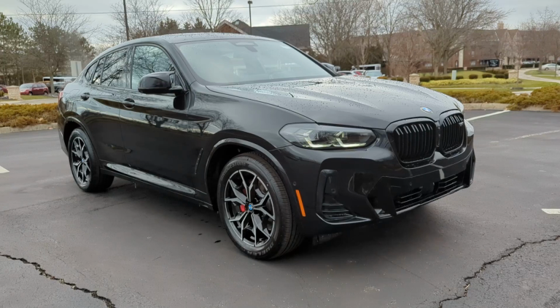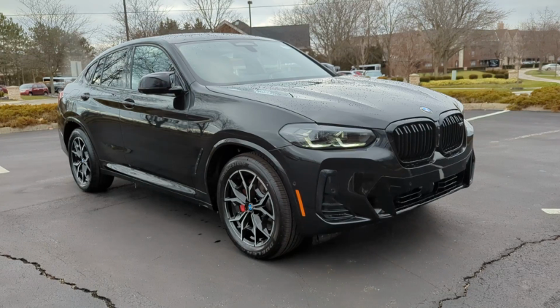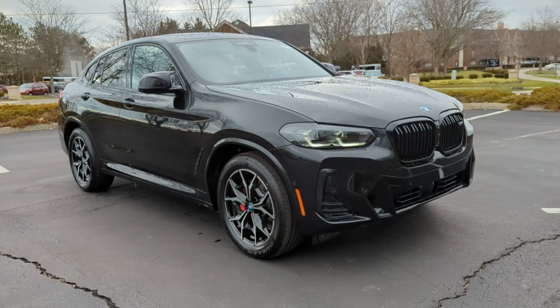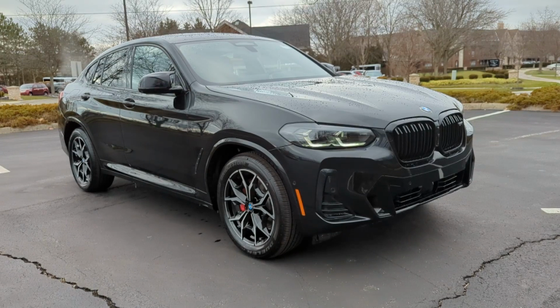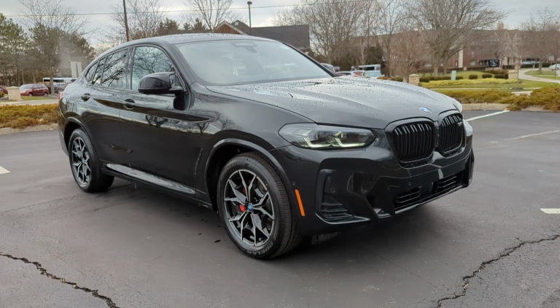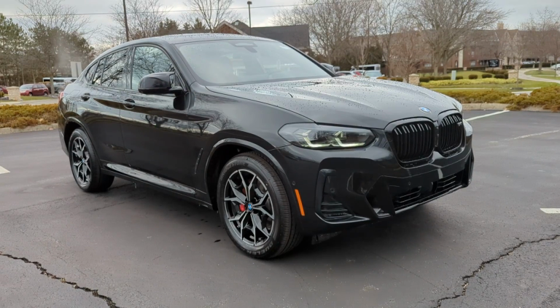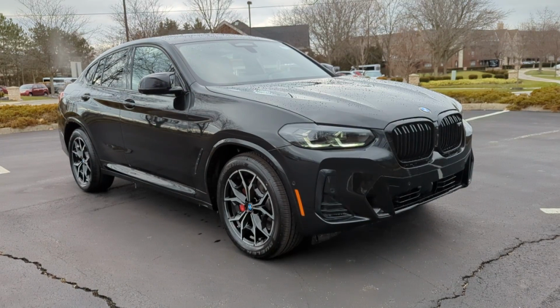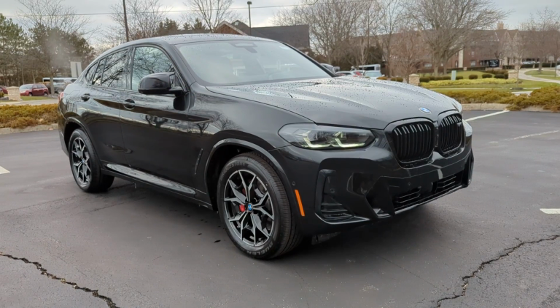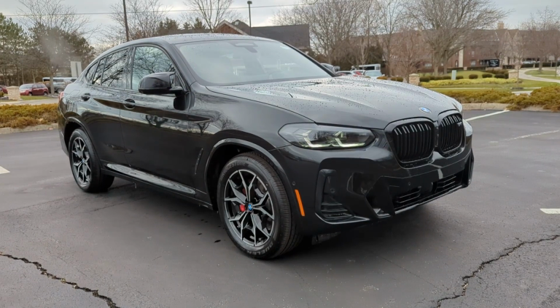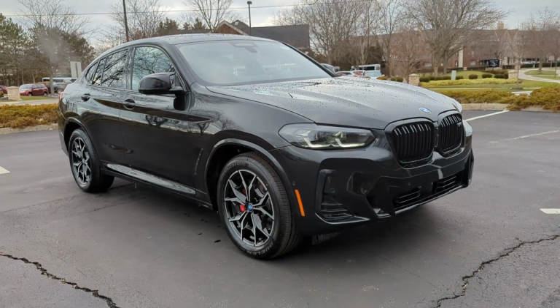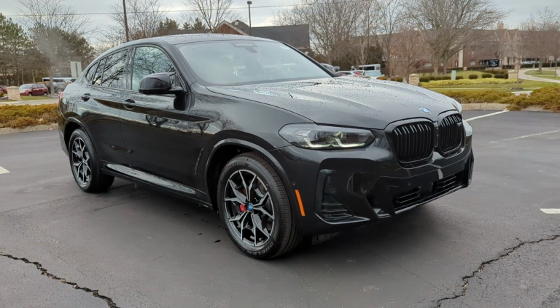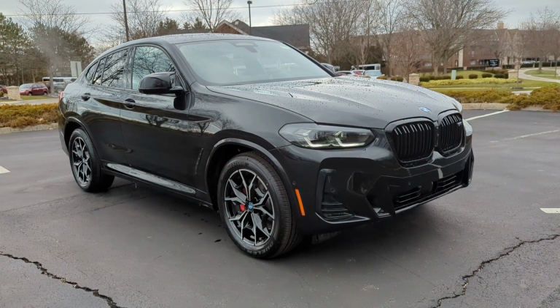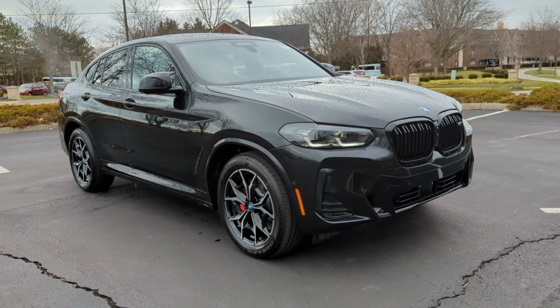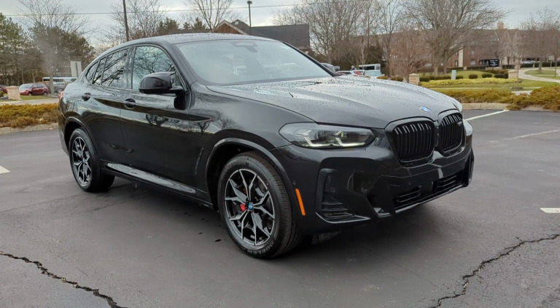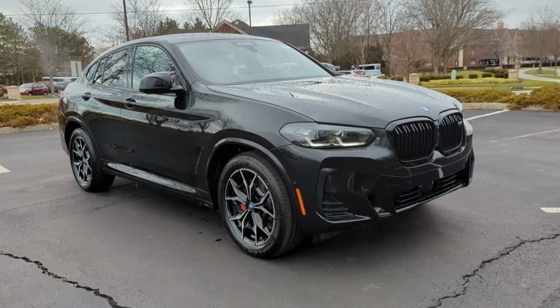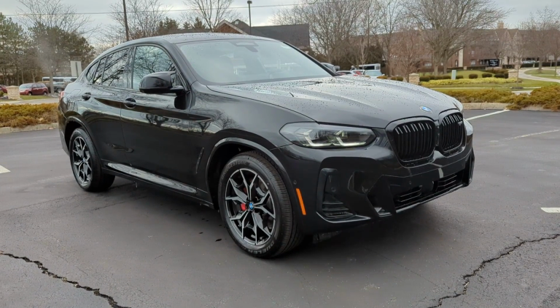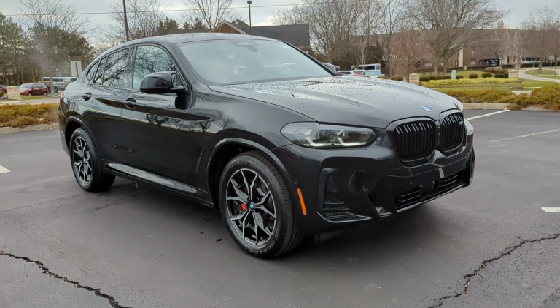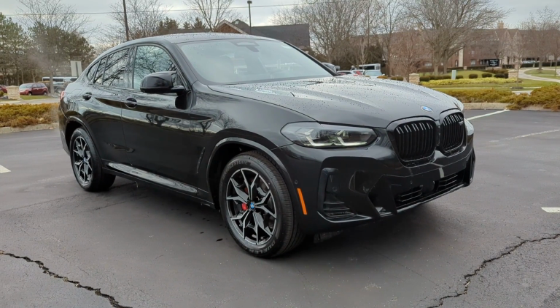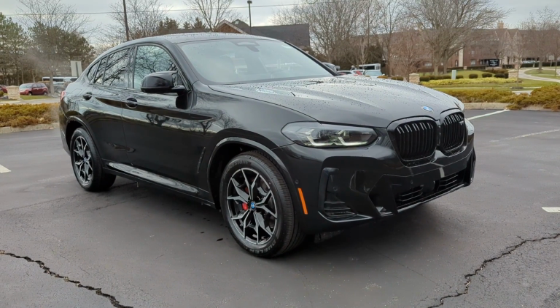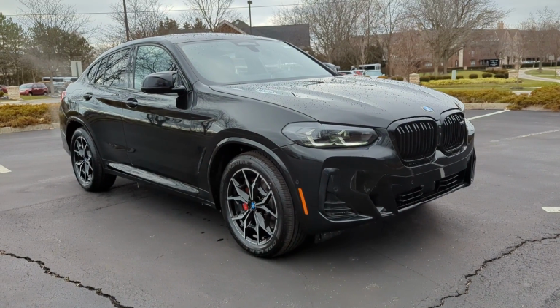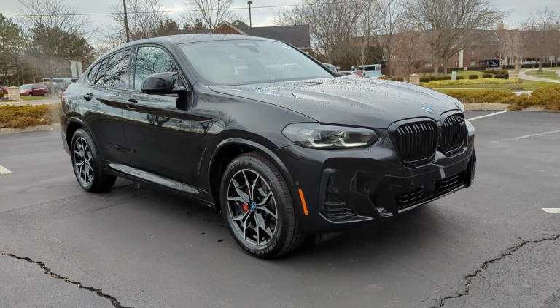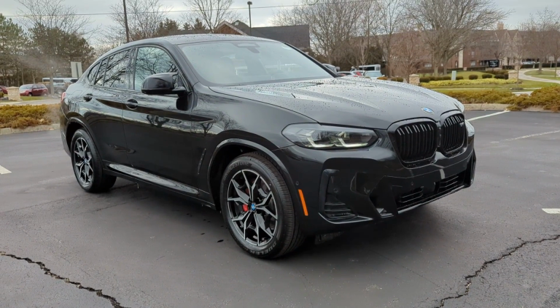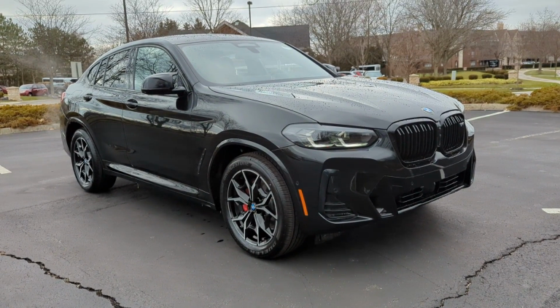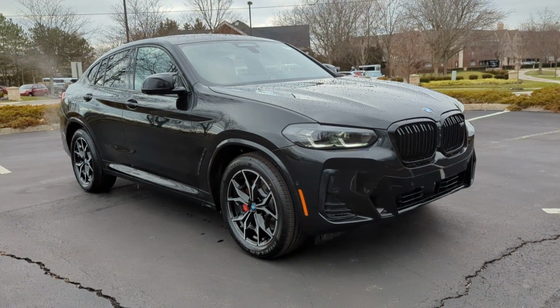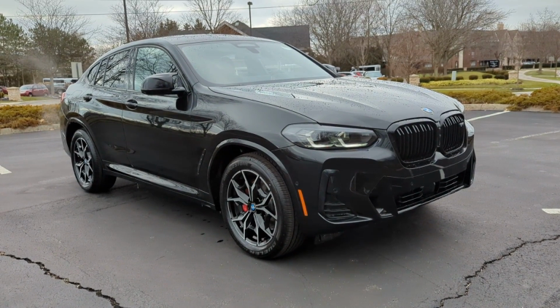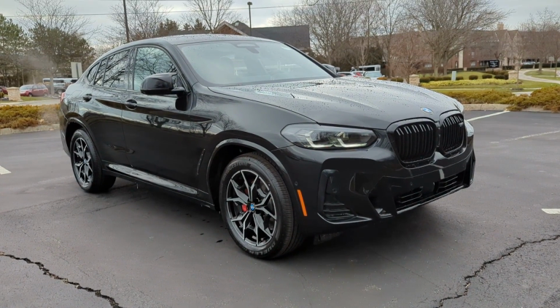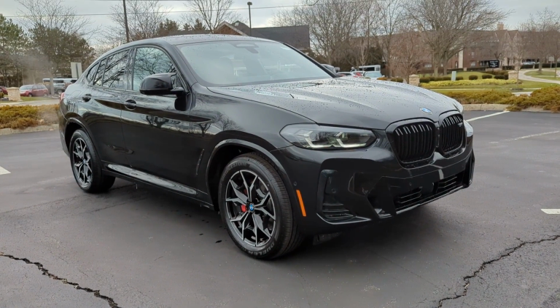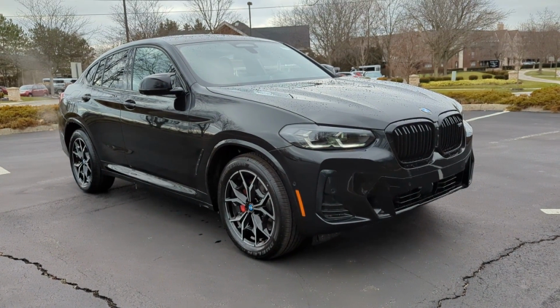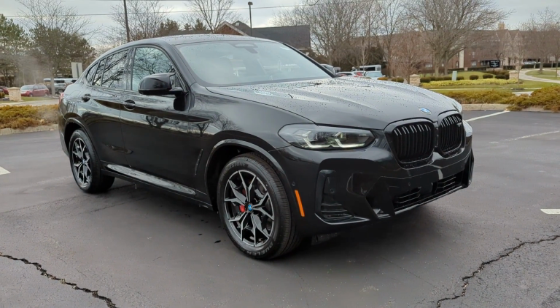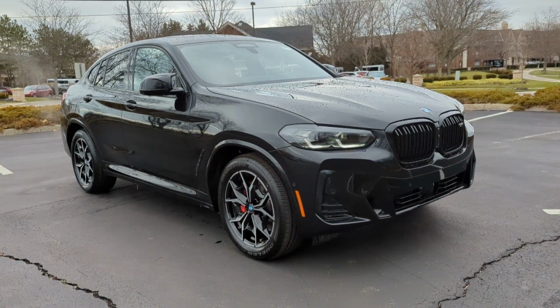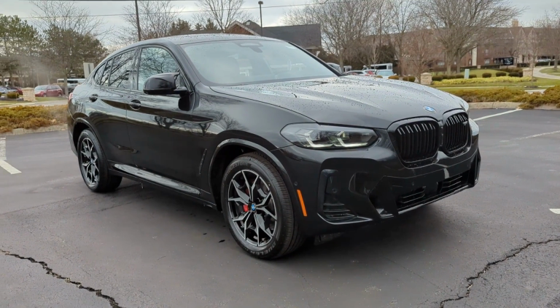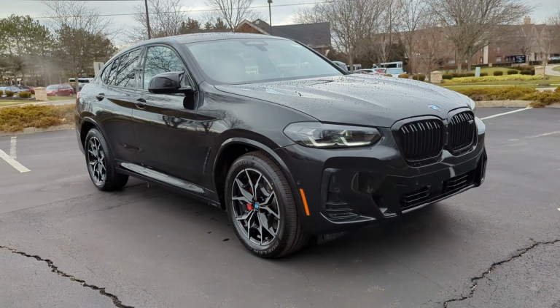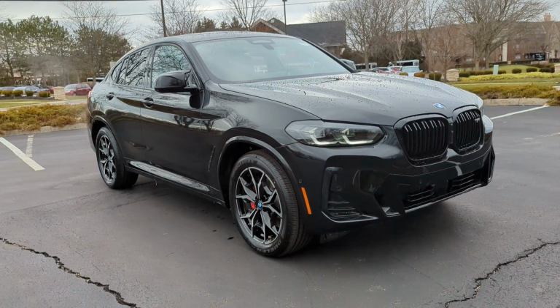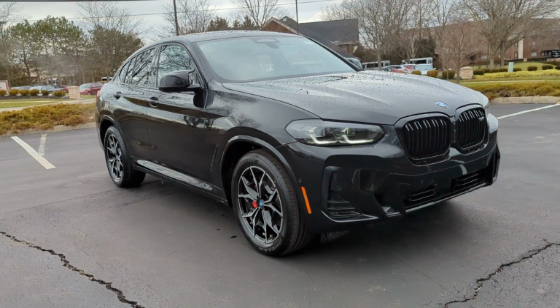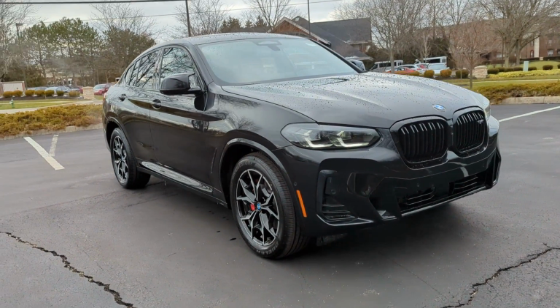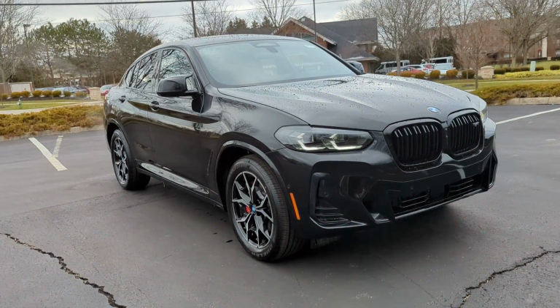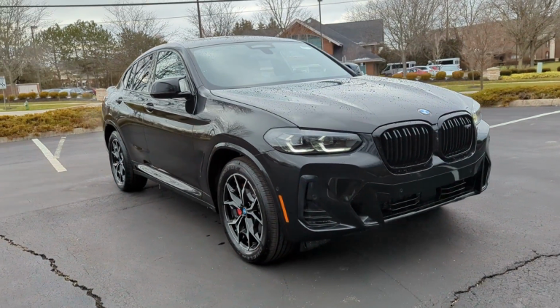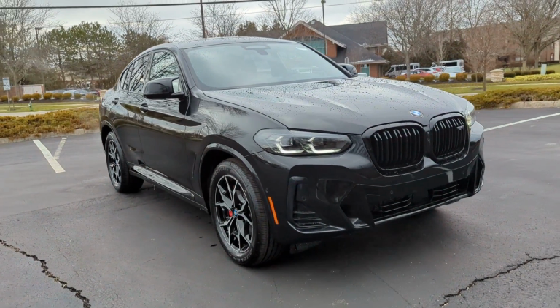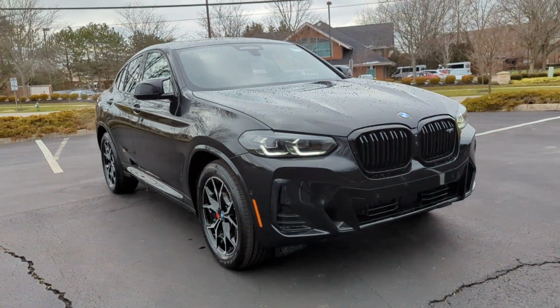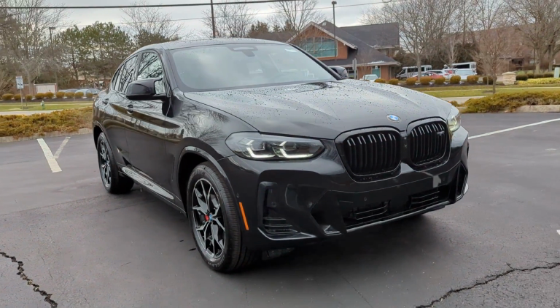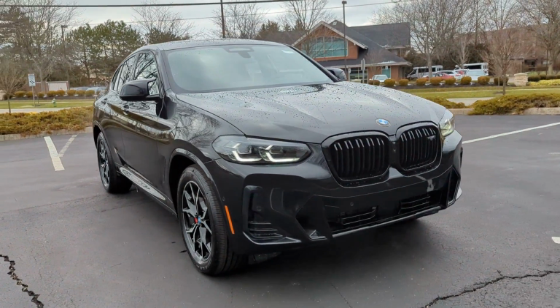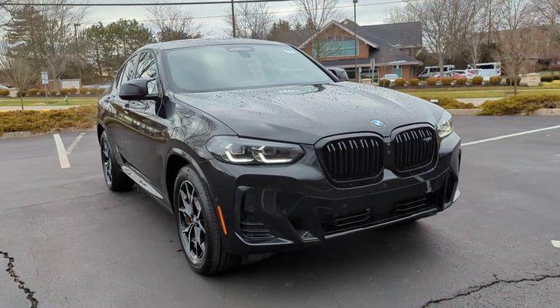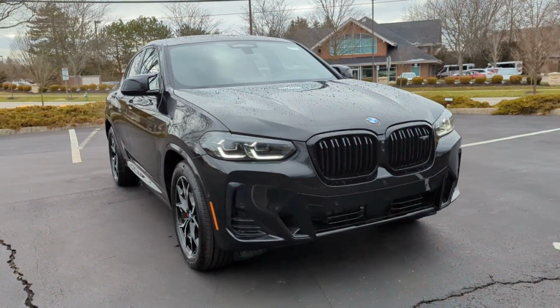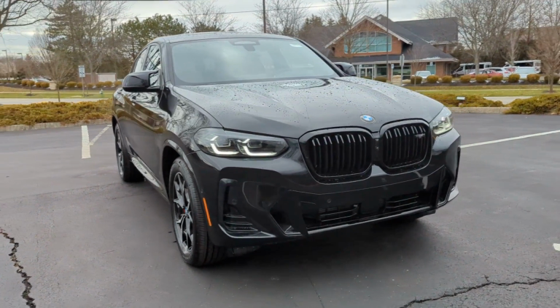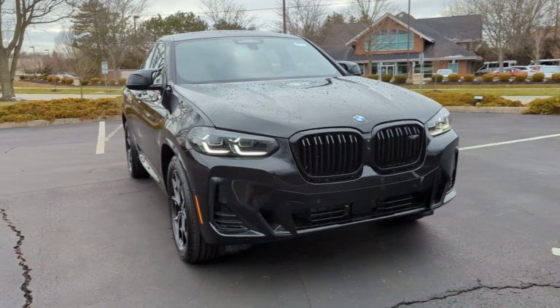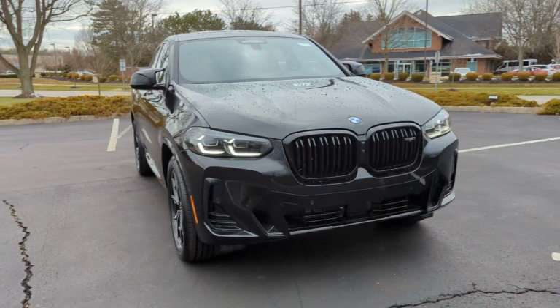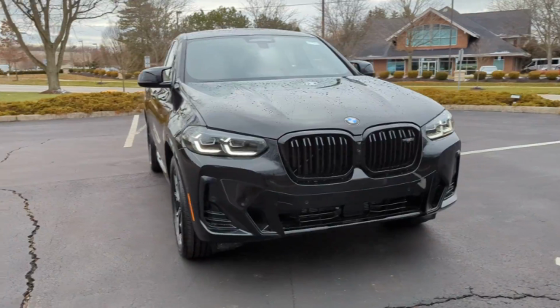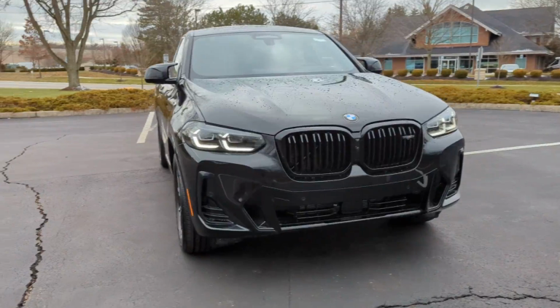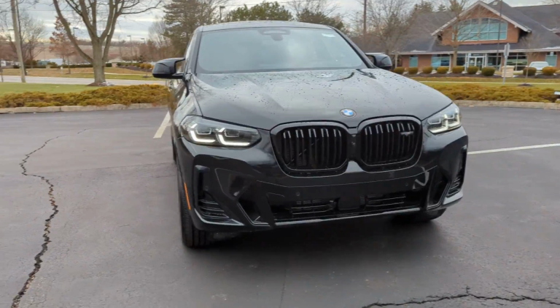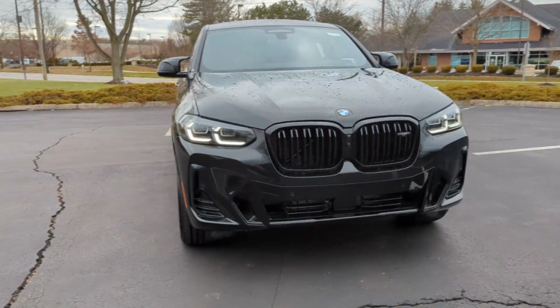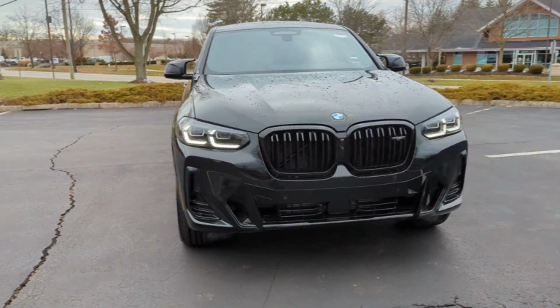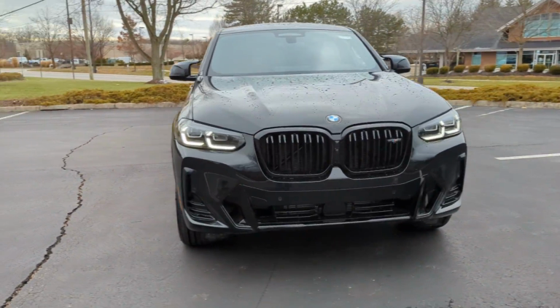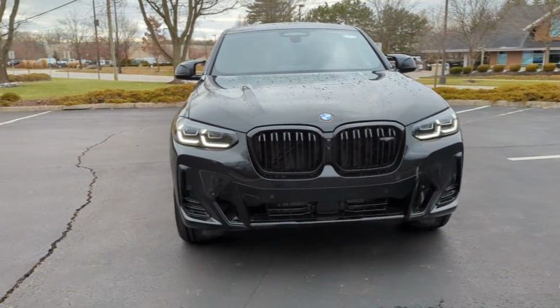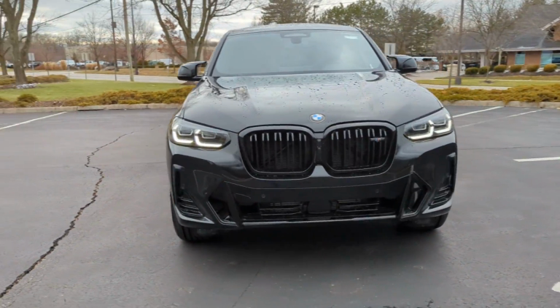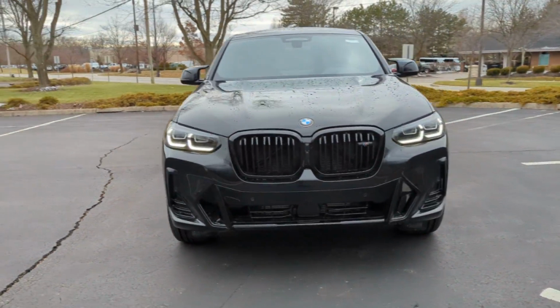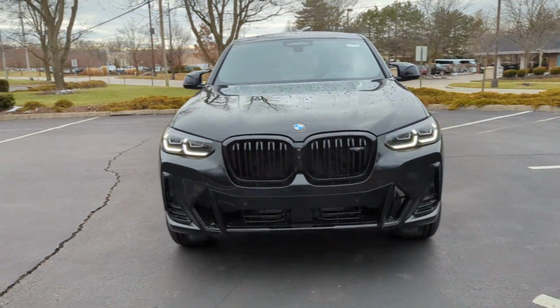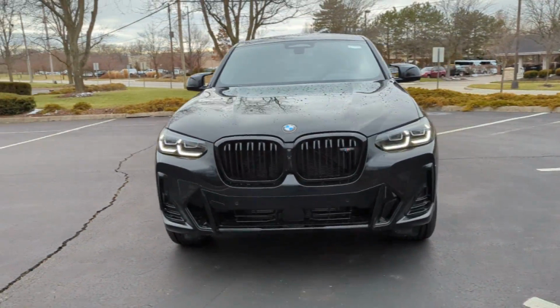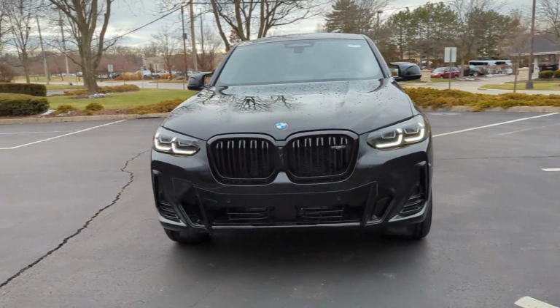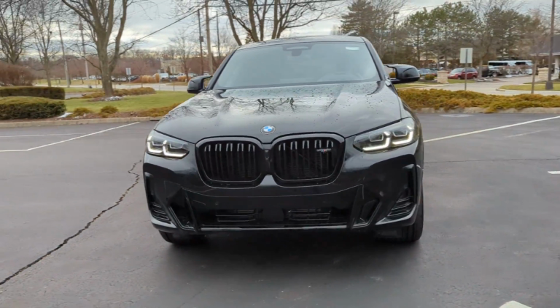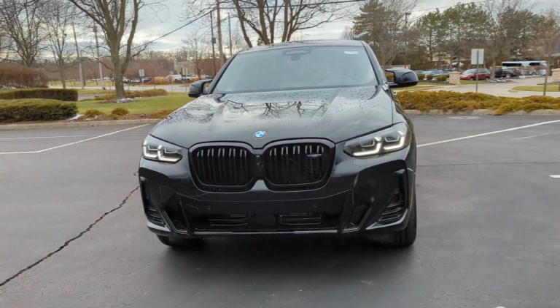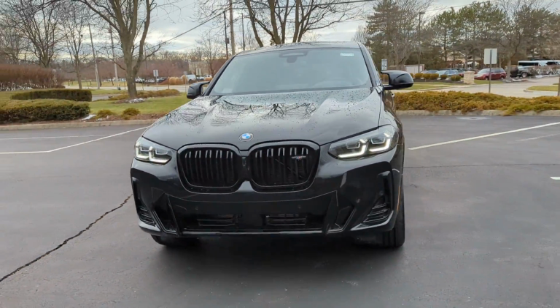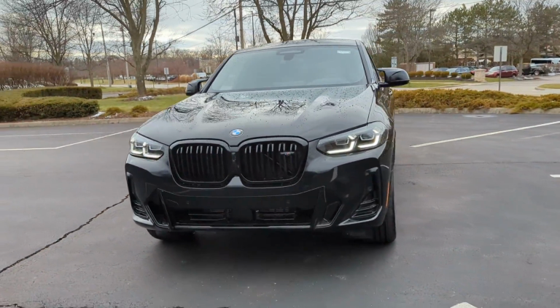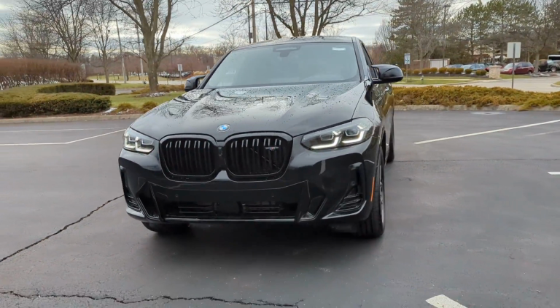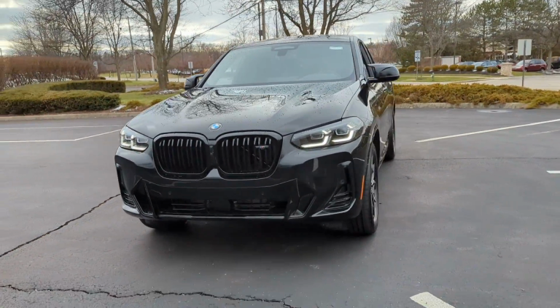2024 BMW X4. This SUV offers space as well as power and performance.